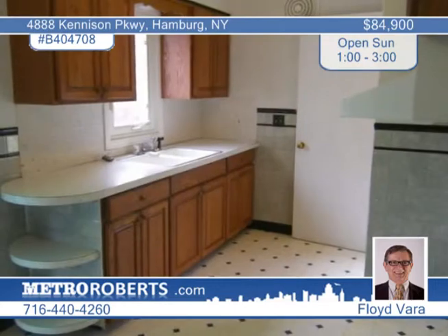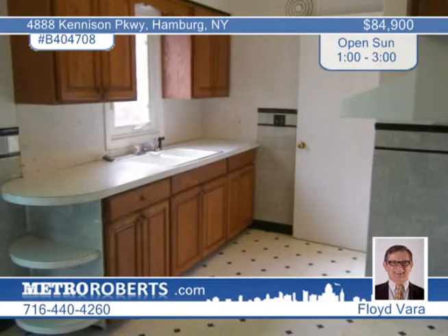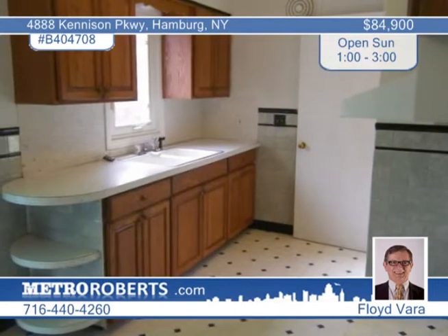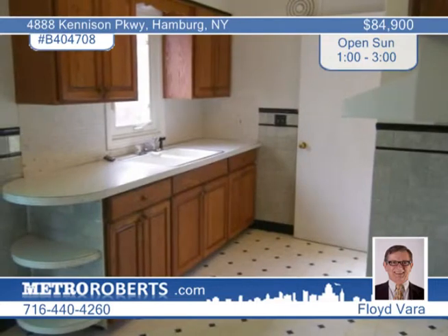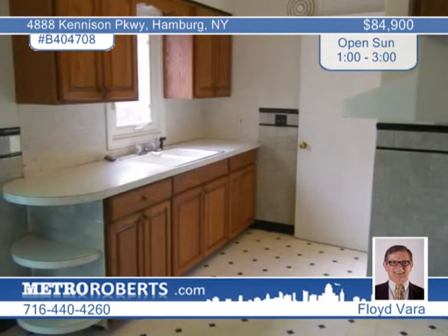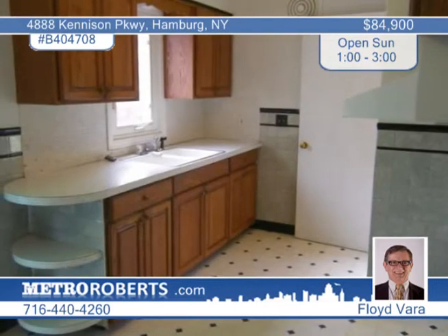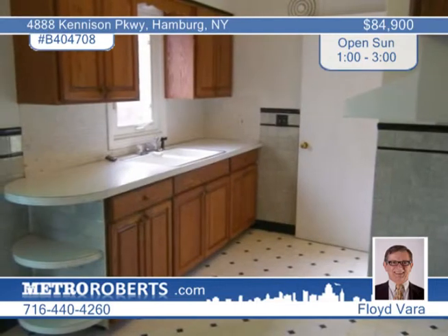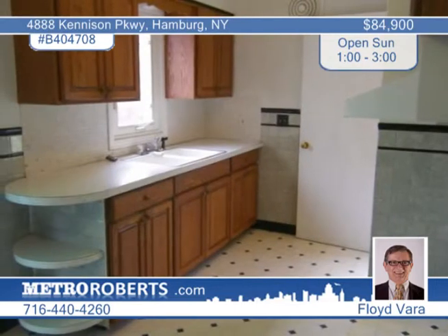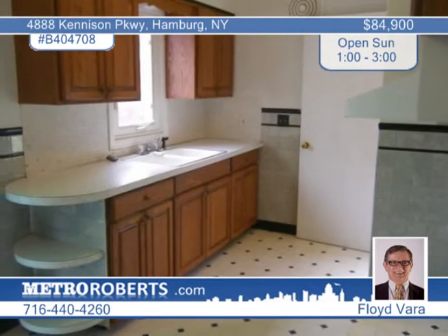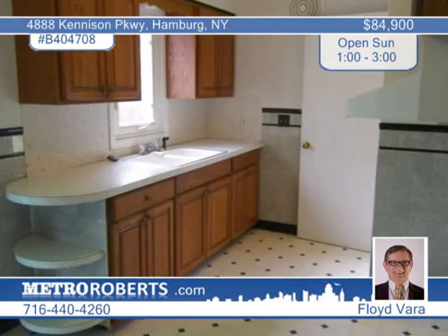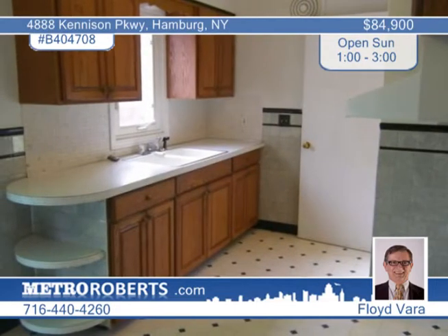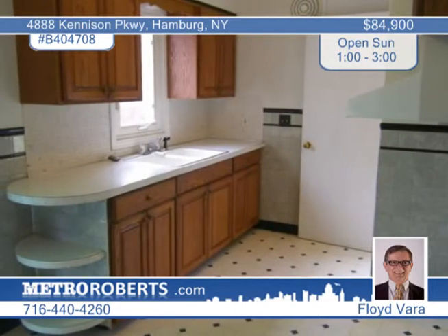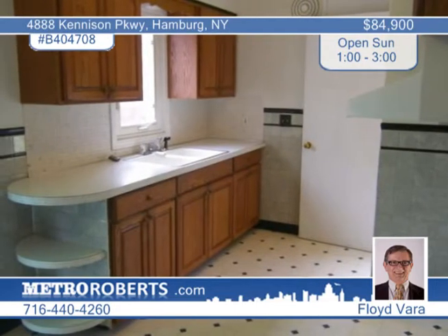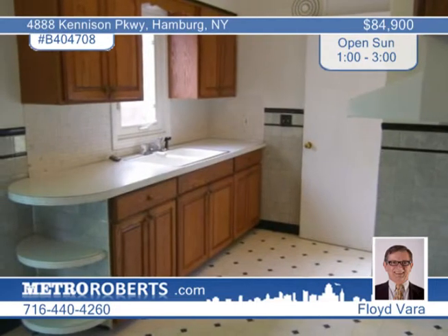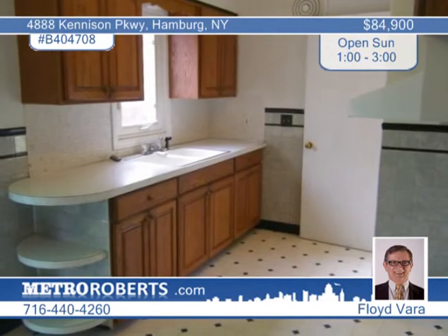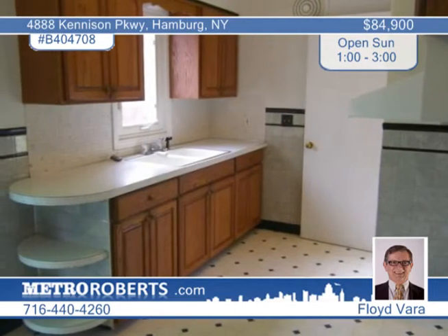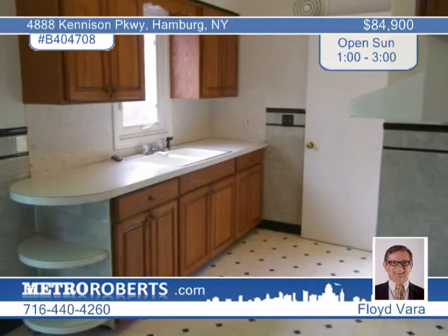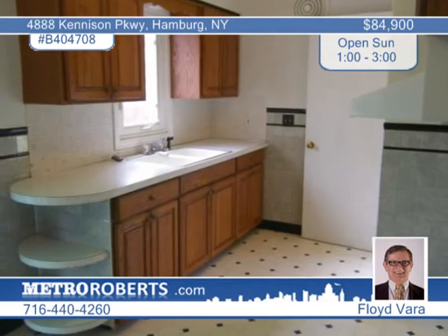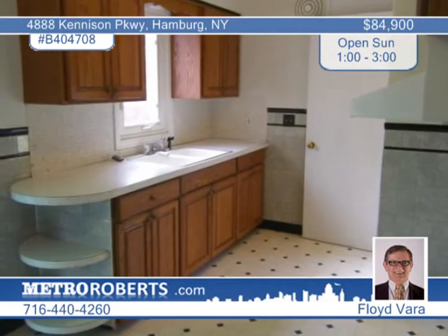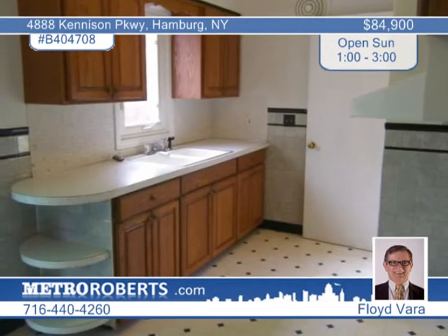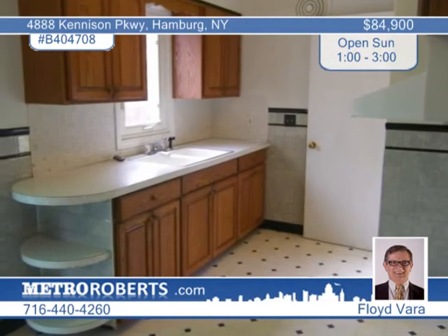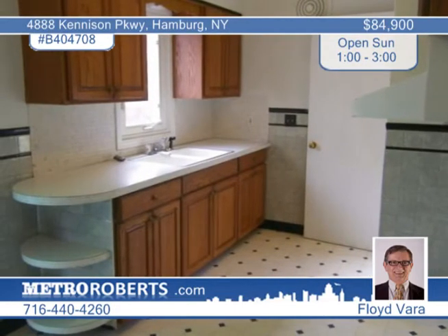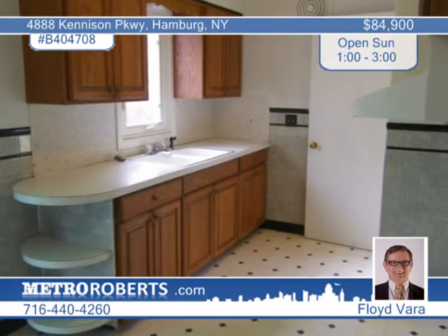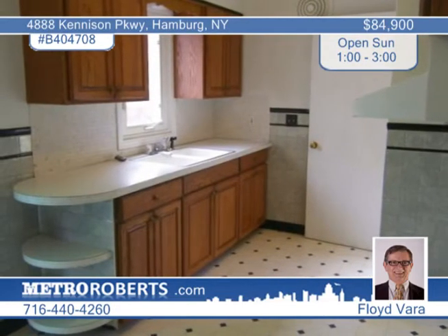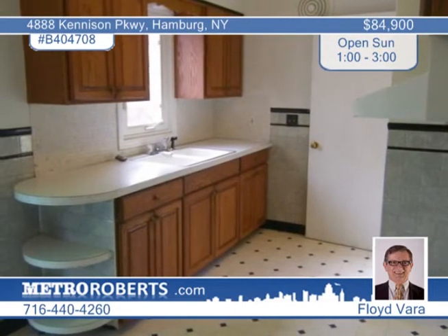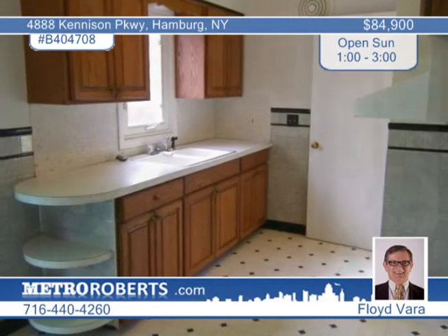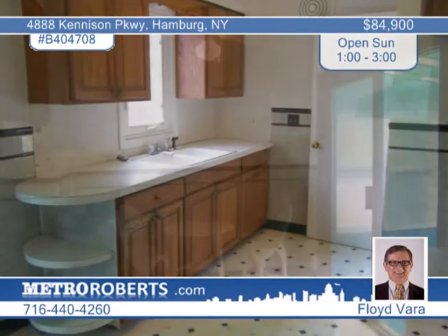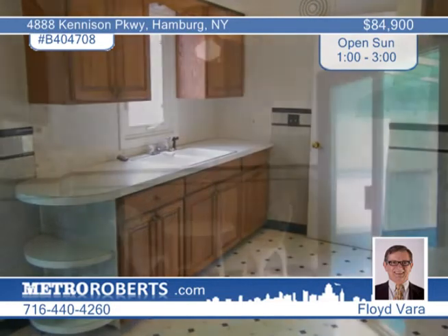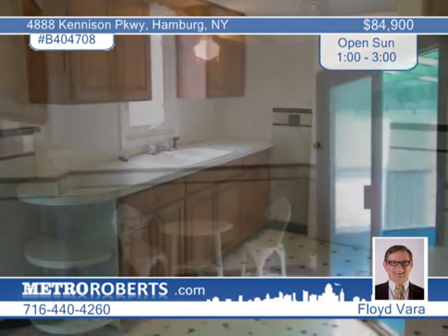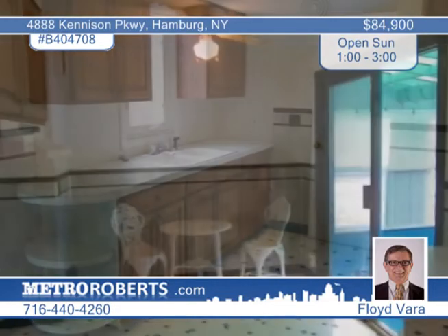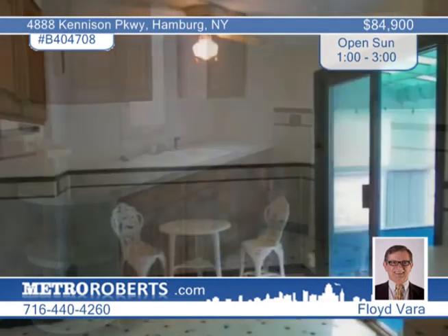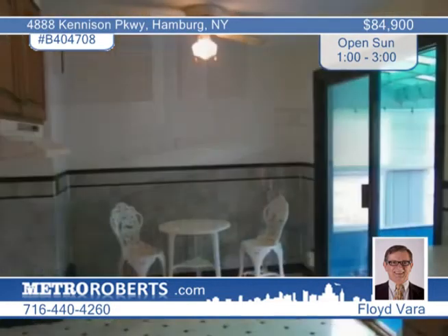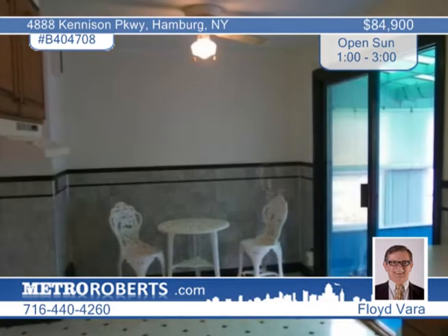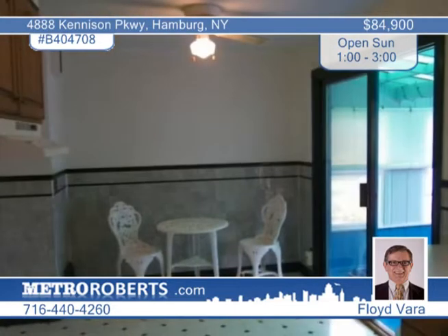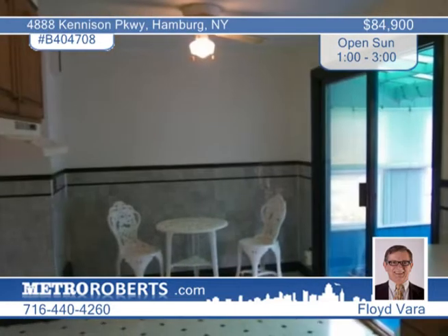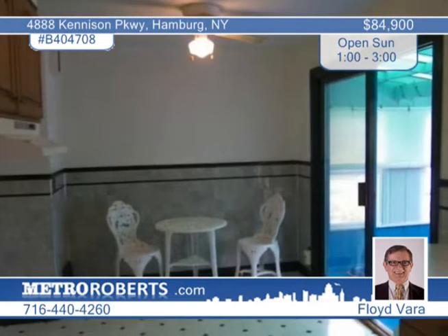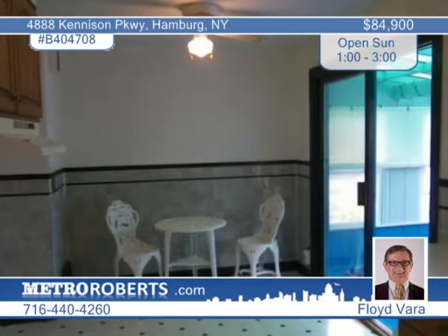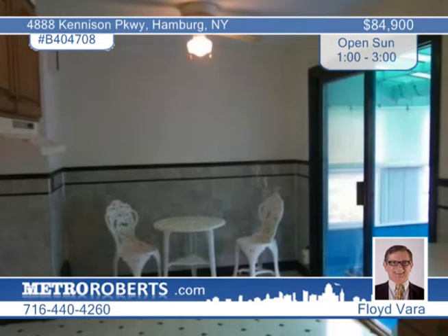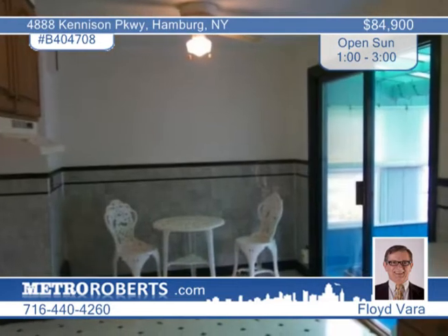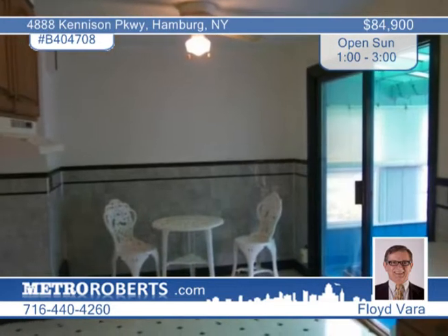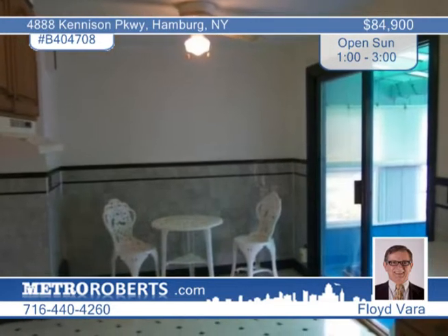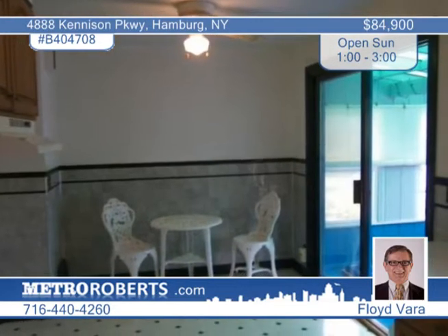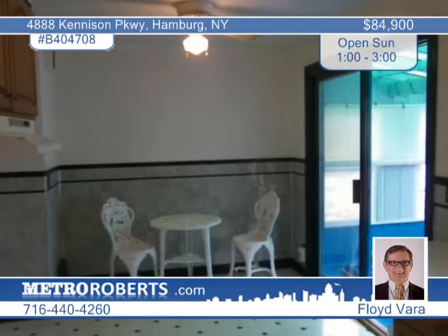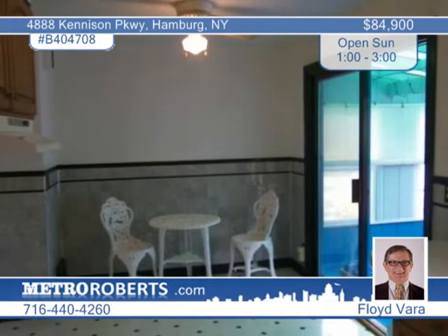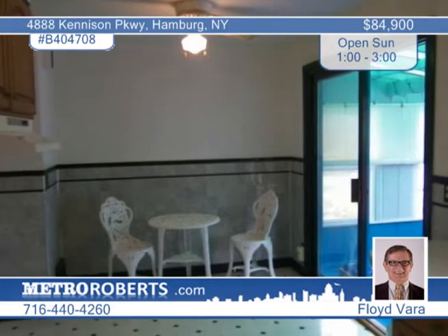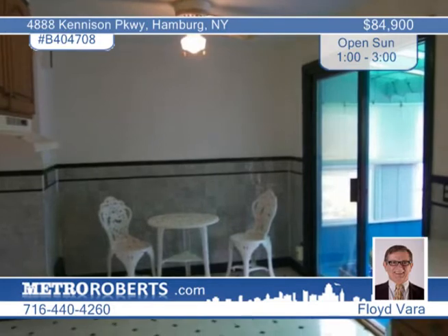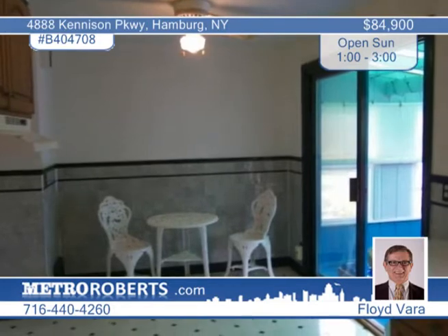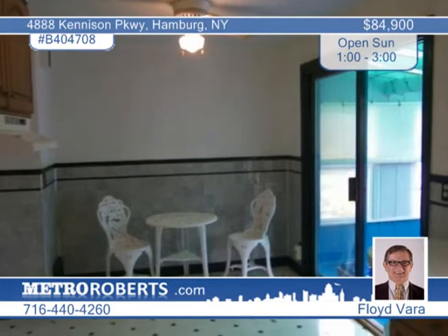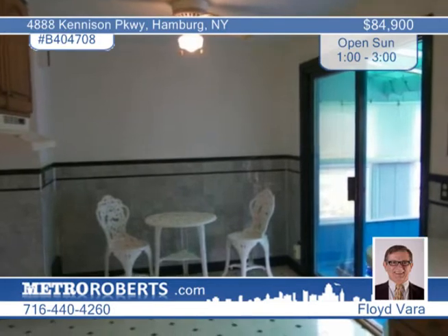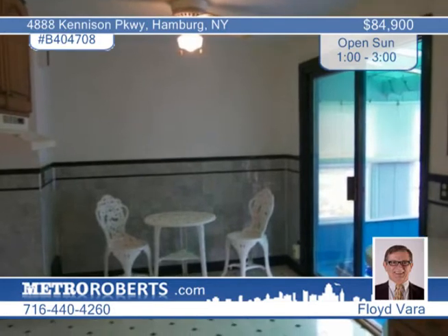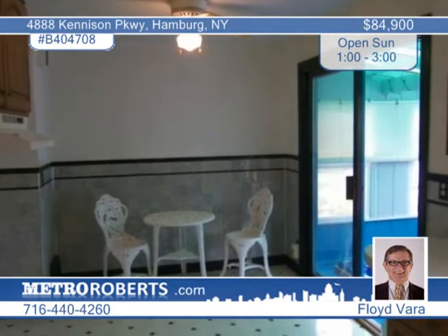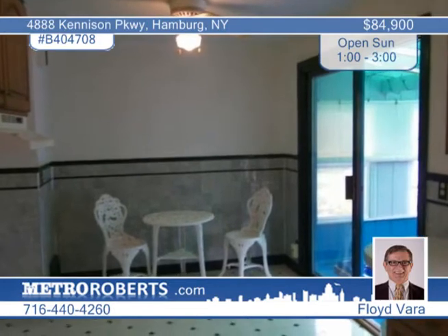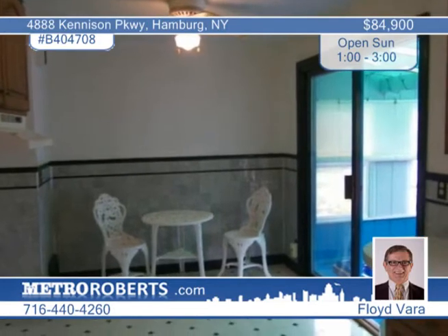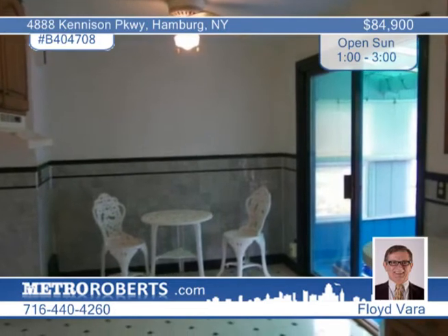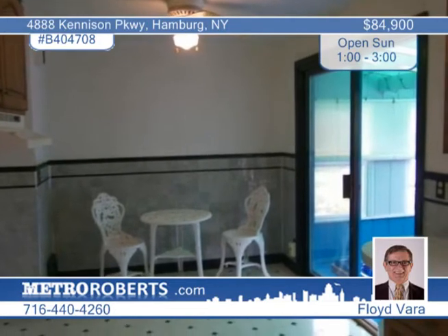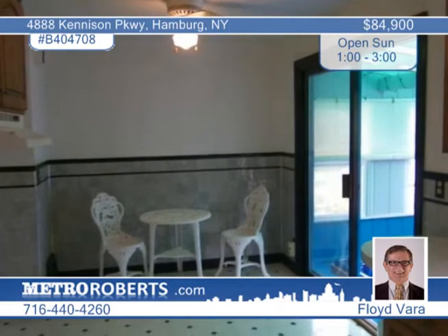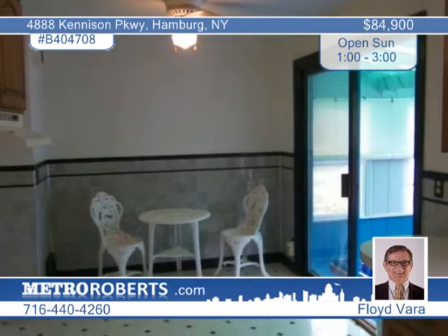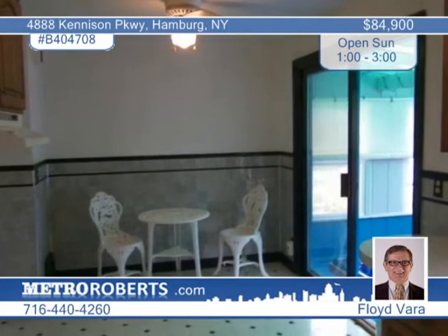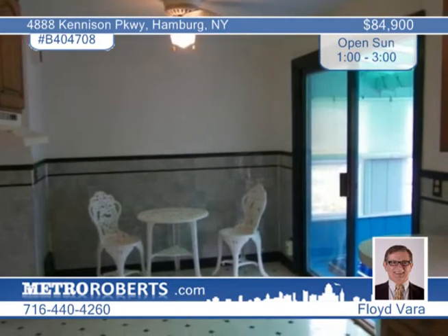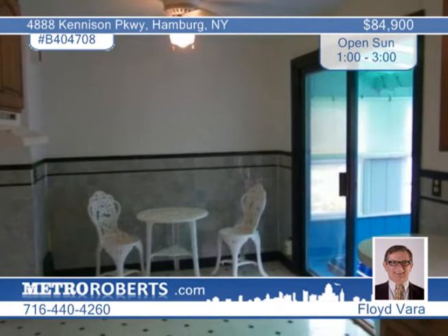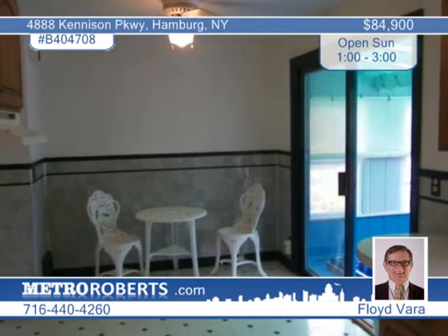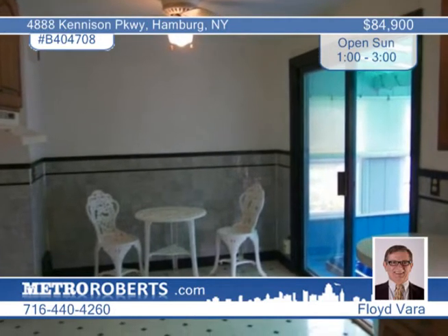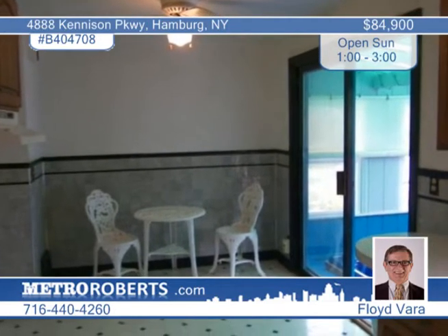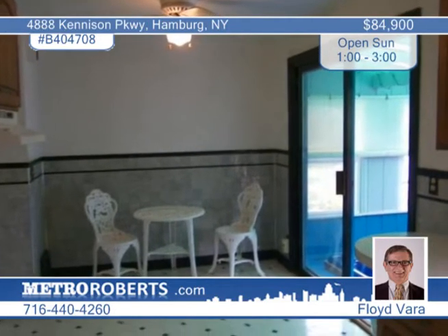There are all vinyl replacement windows, a furnace with central AC approximately 10 years young. The roof is approximately 12 years young.